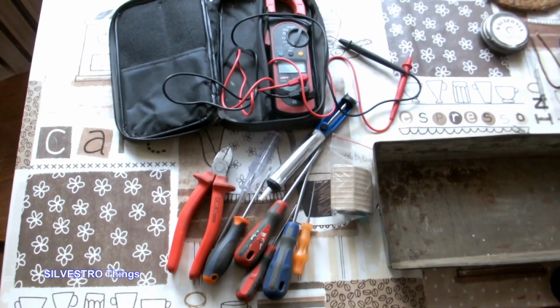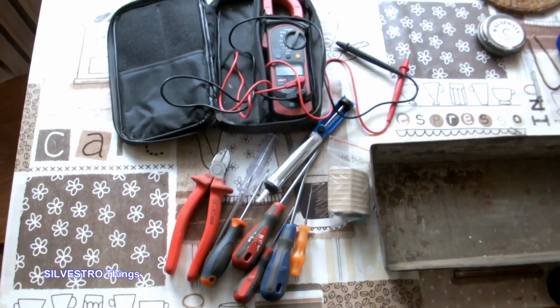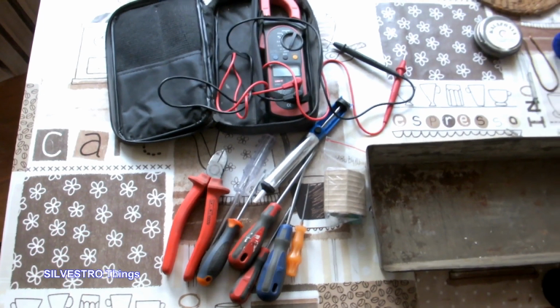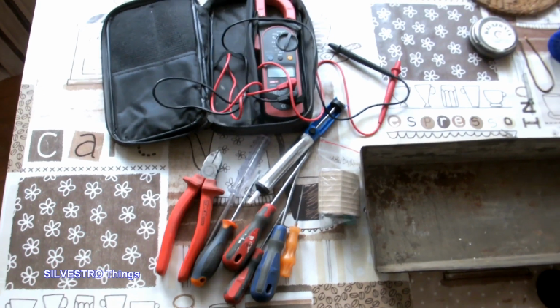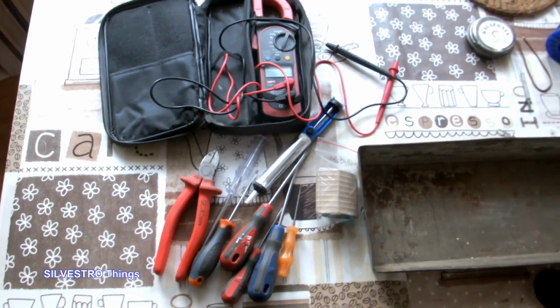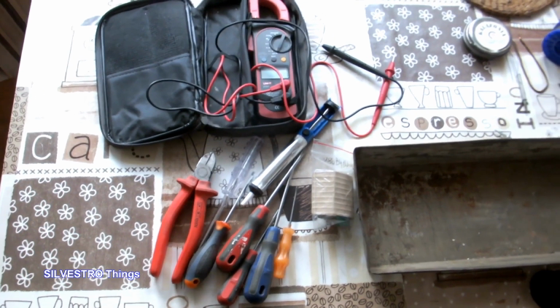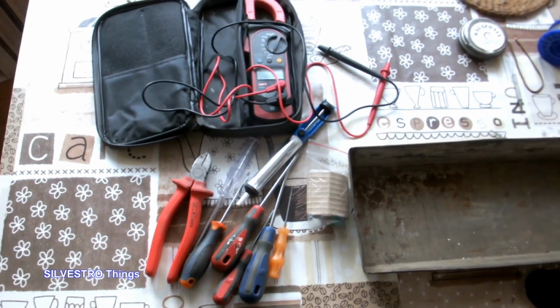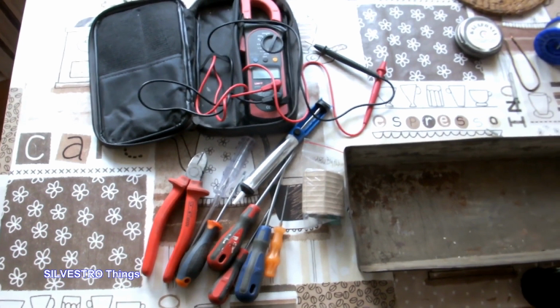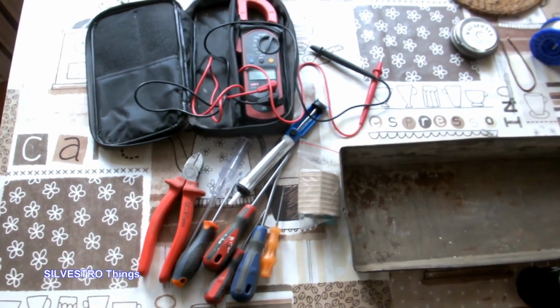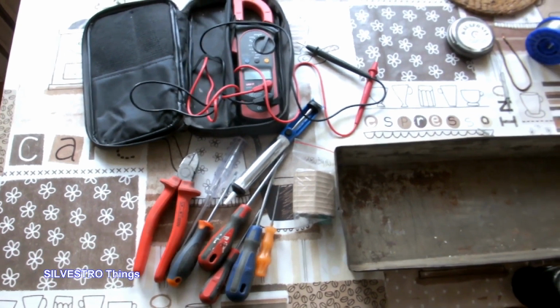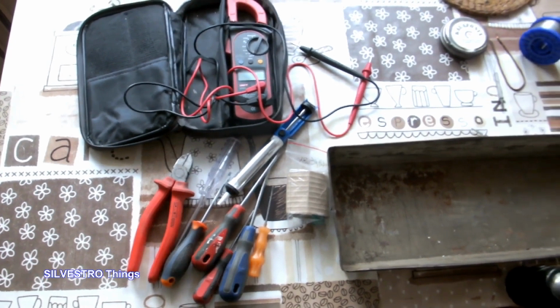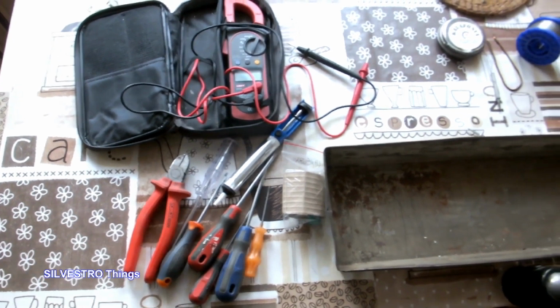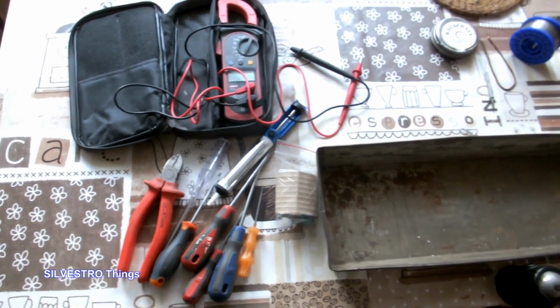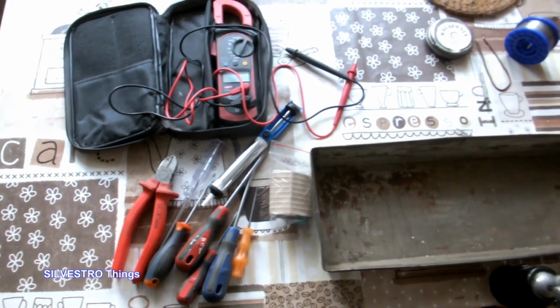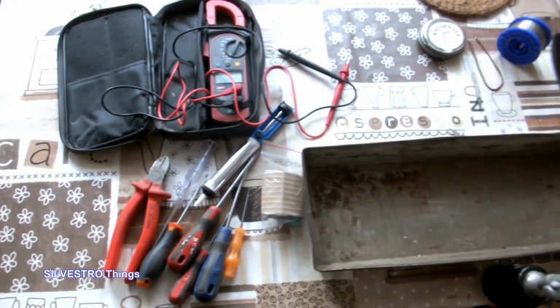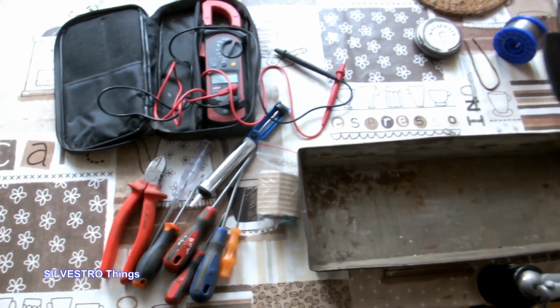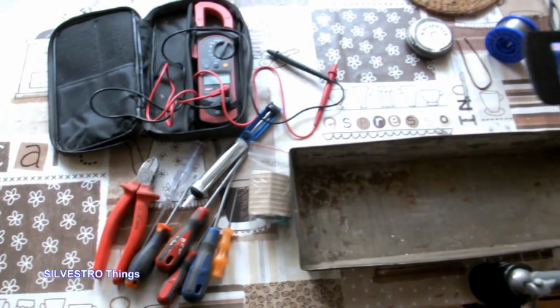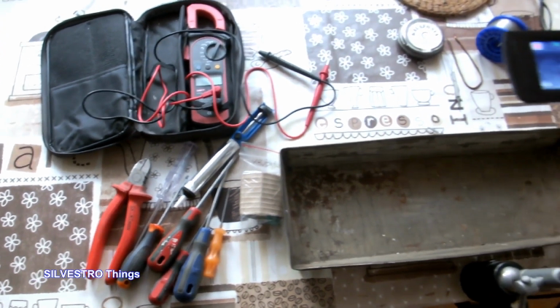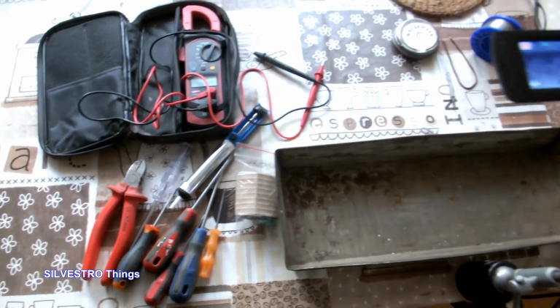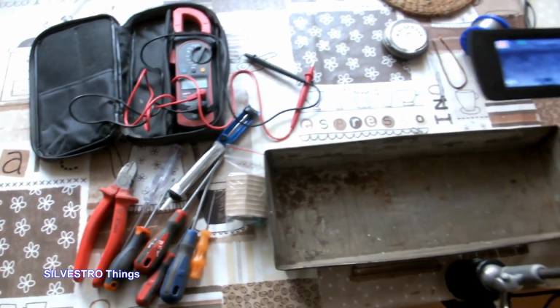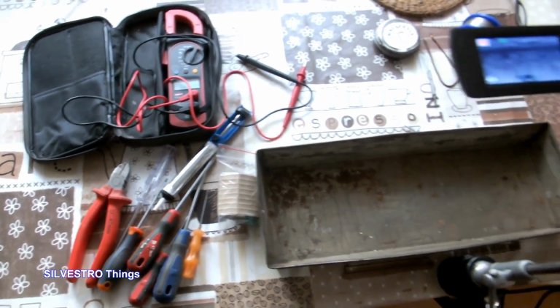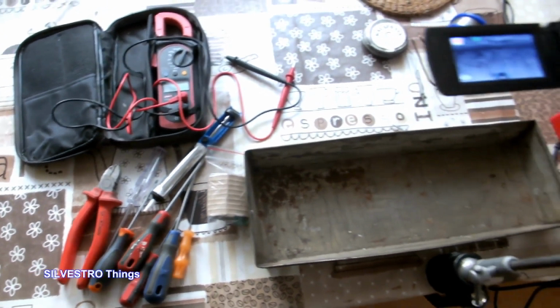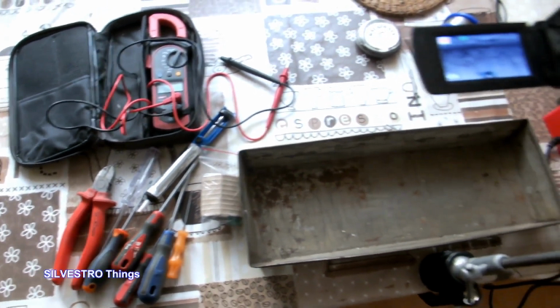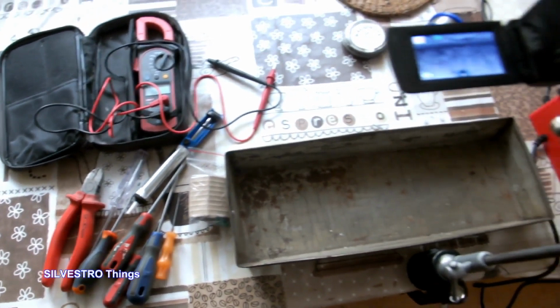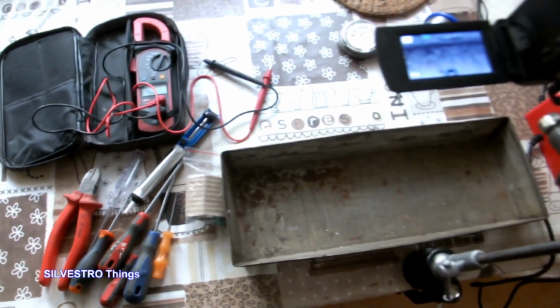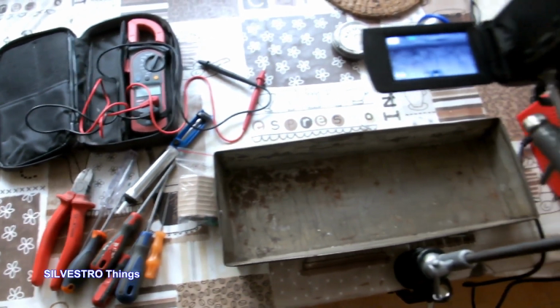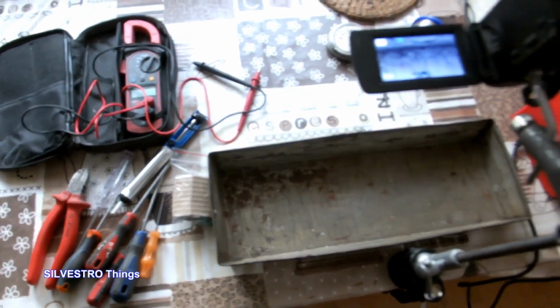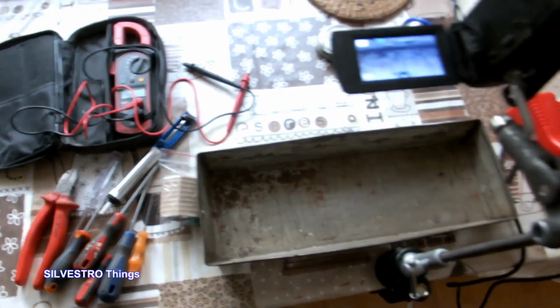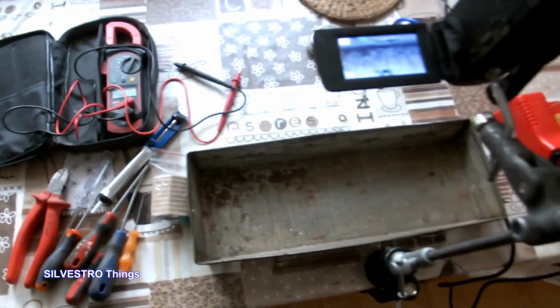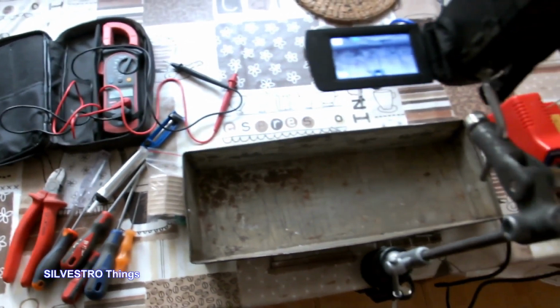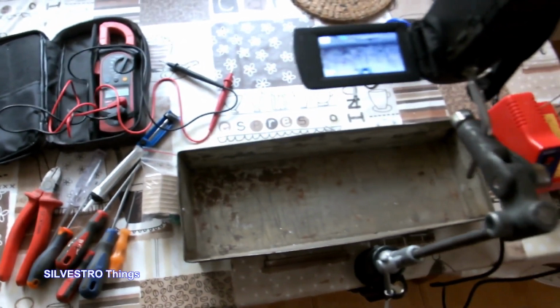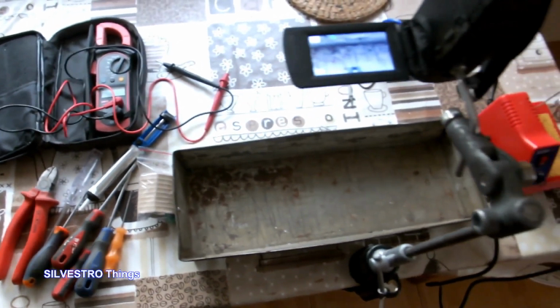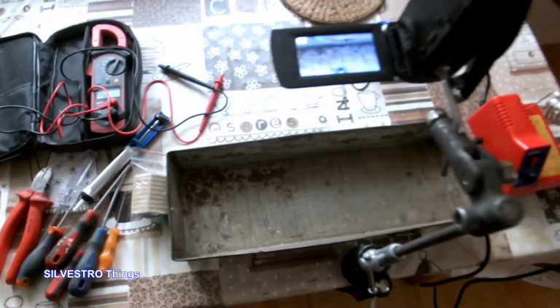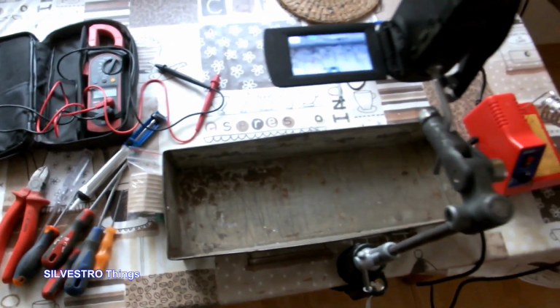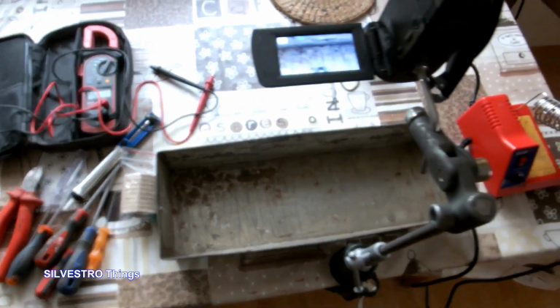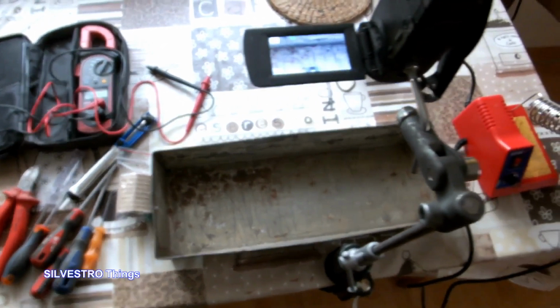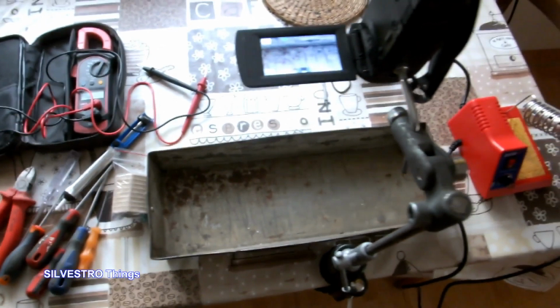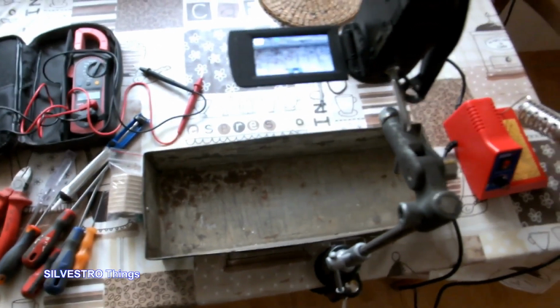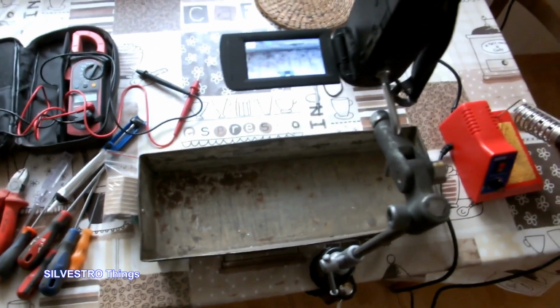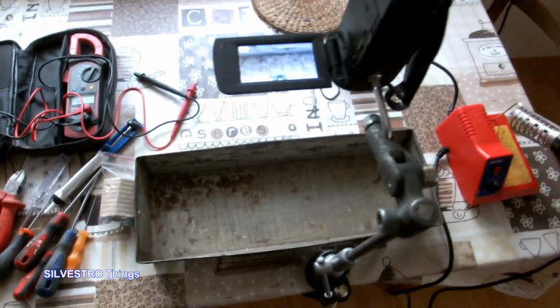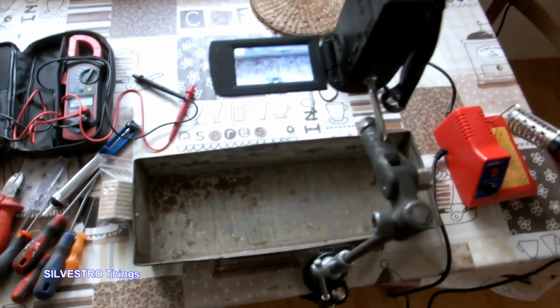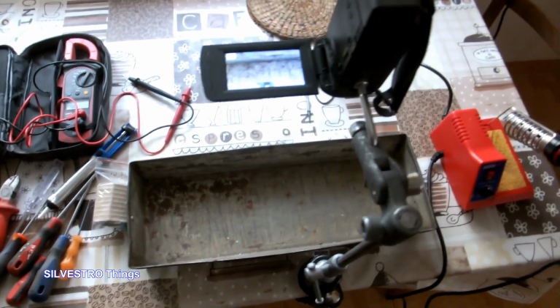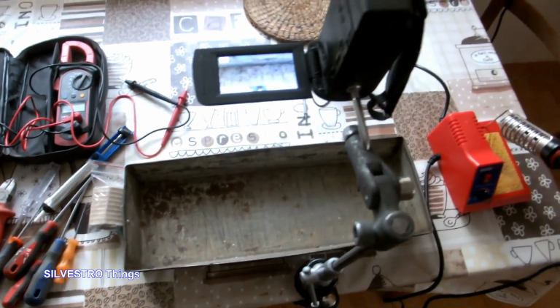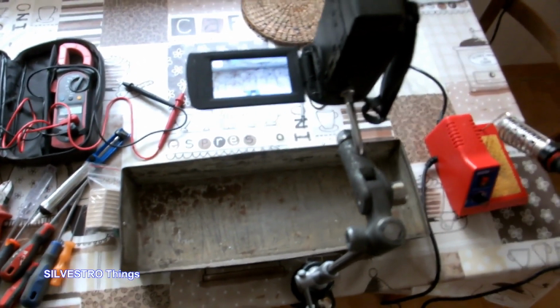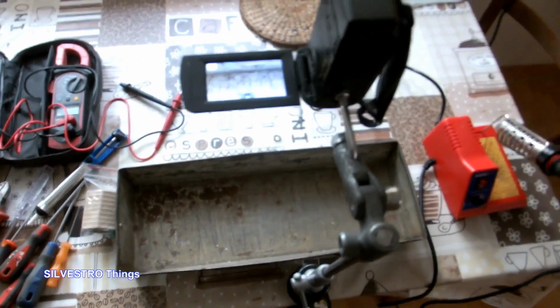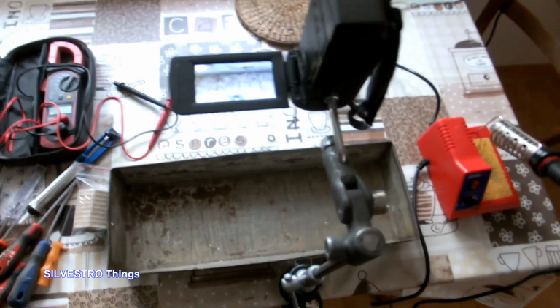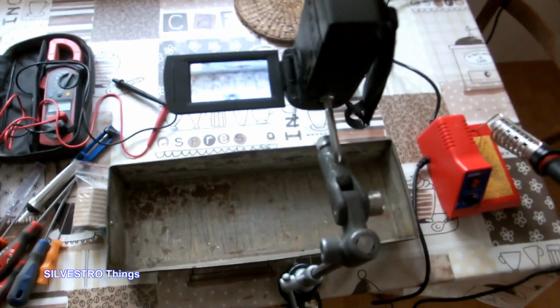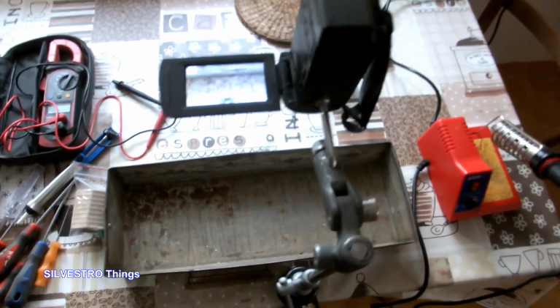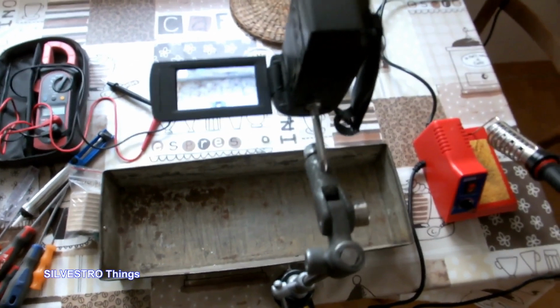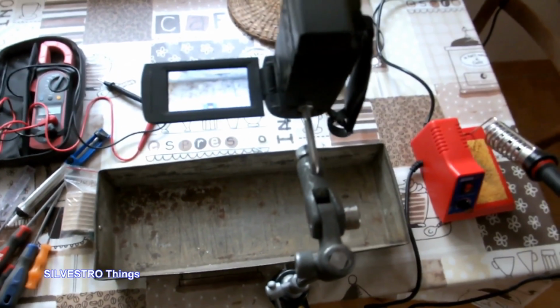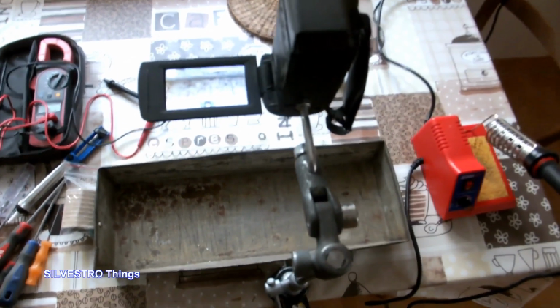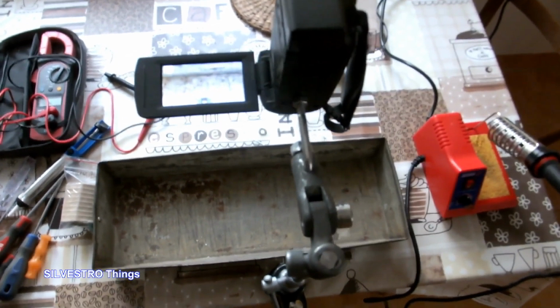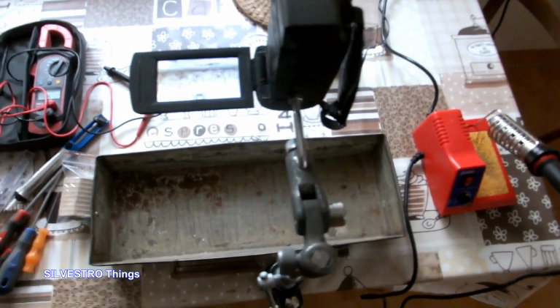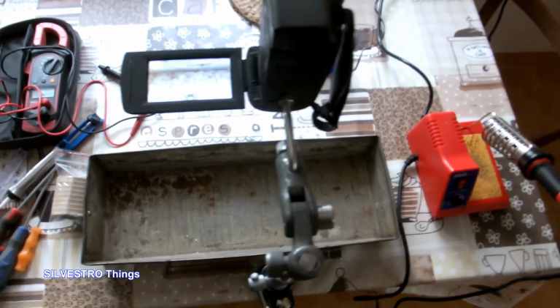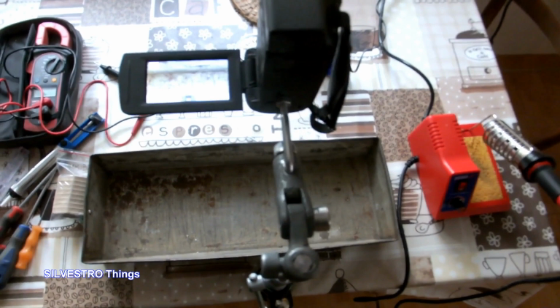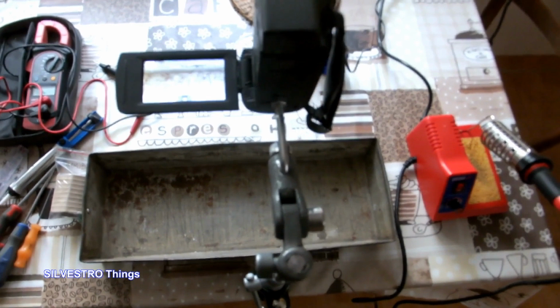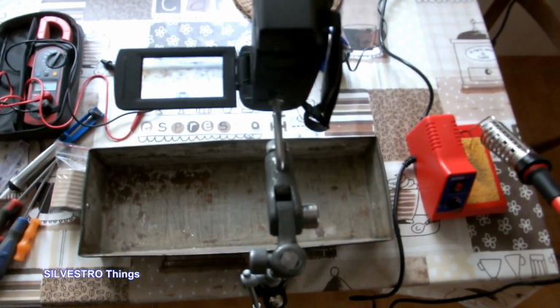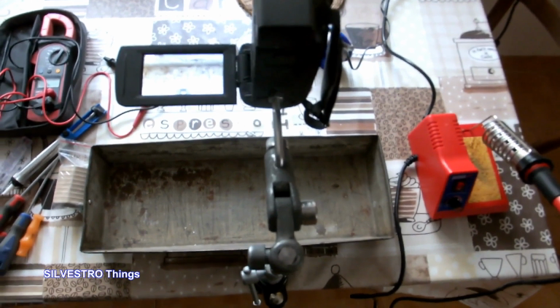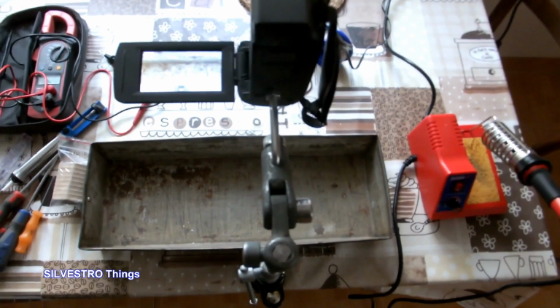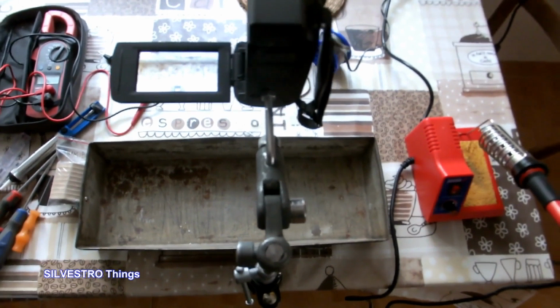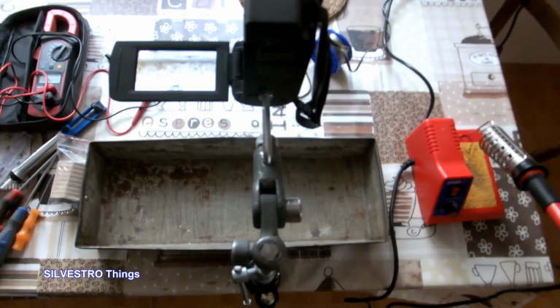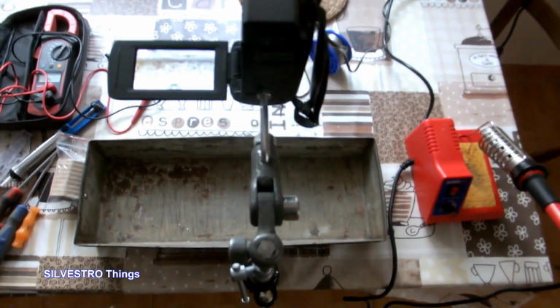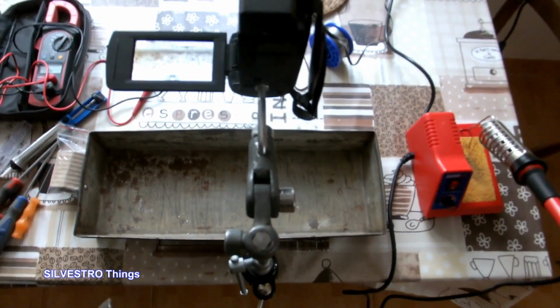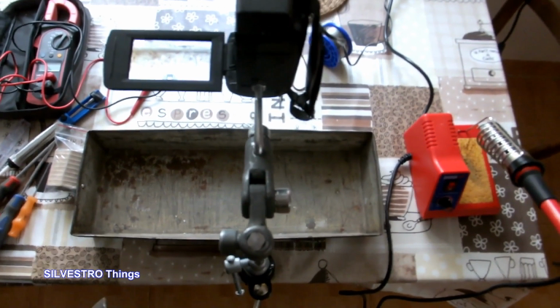We are now watching the preparation for repair and filming. I had a cold so I did it on the kitchen table.